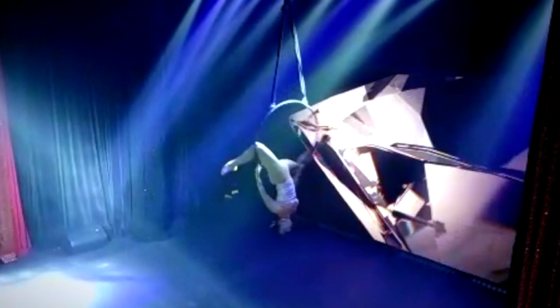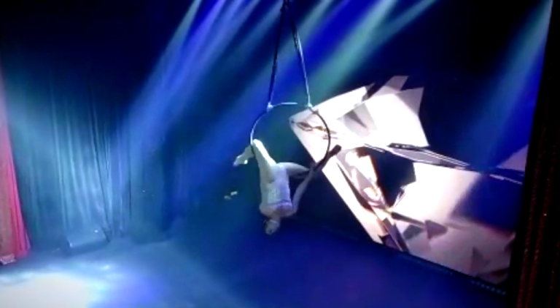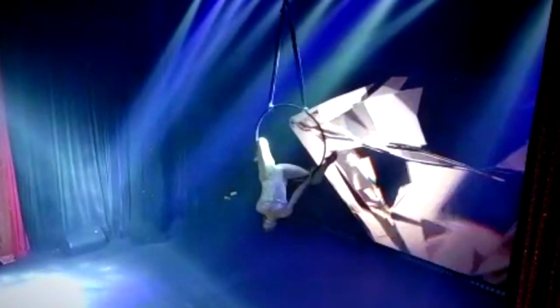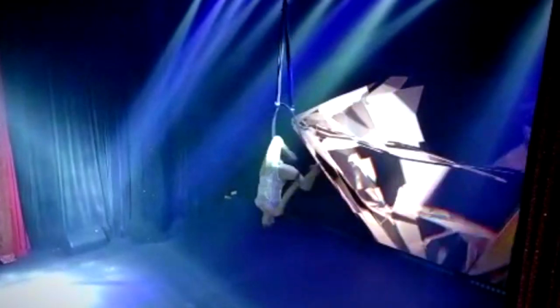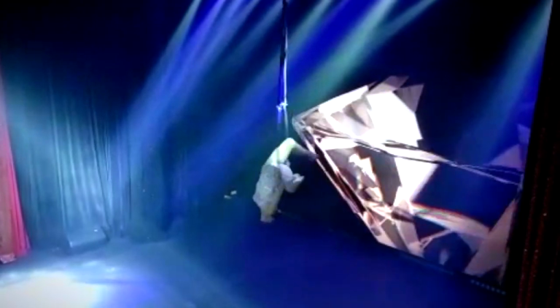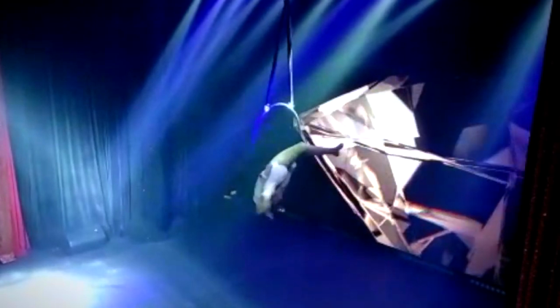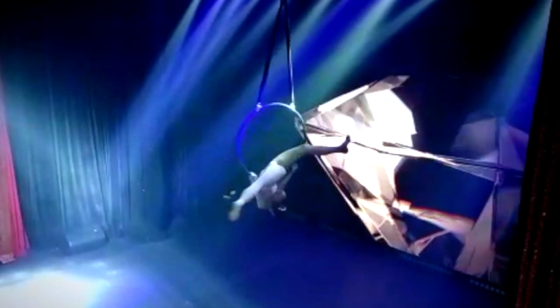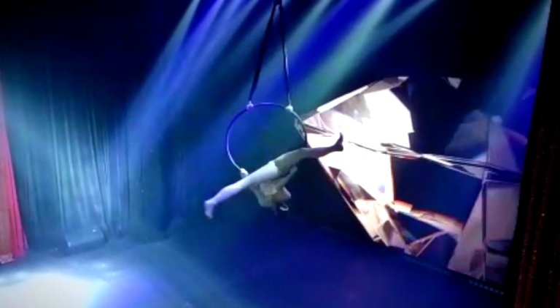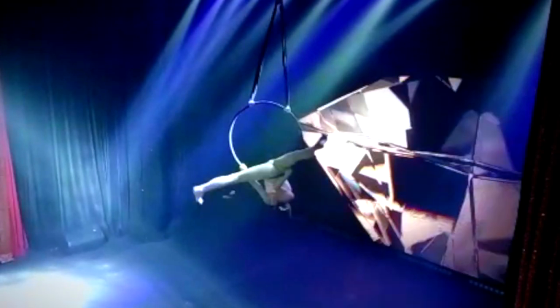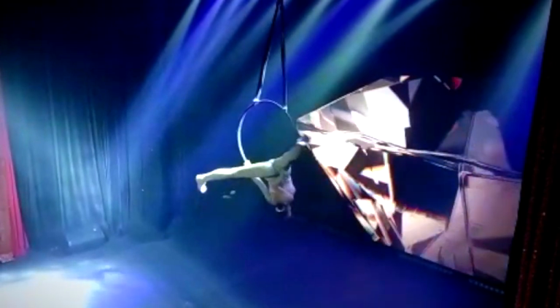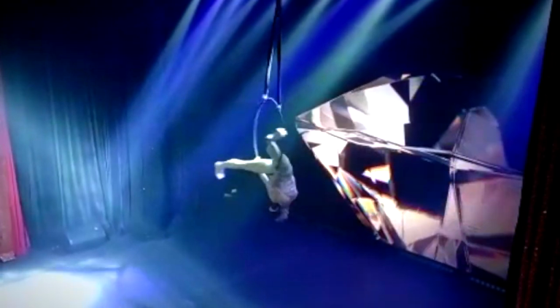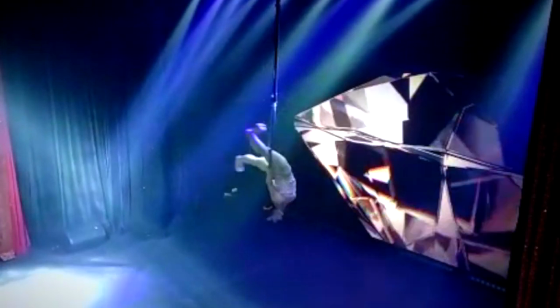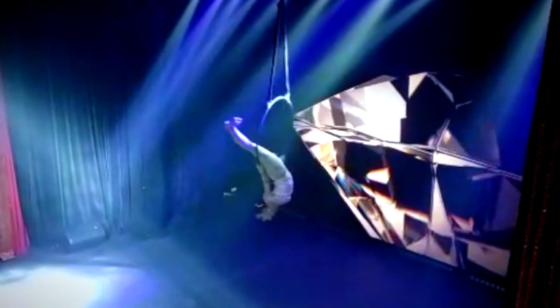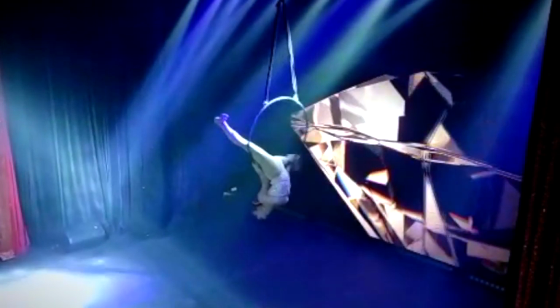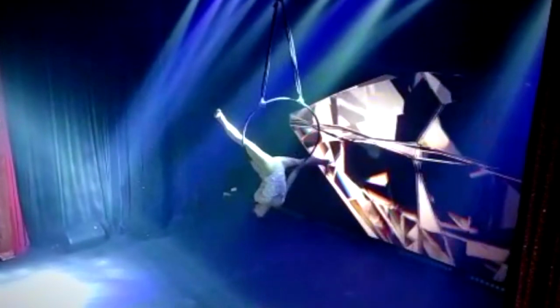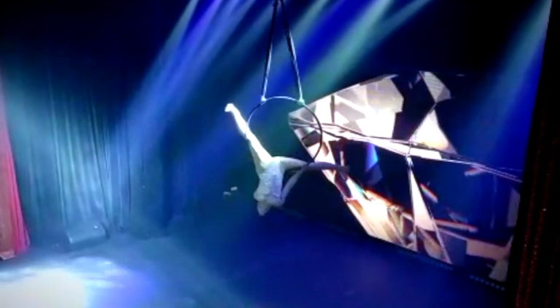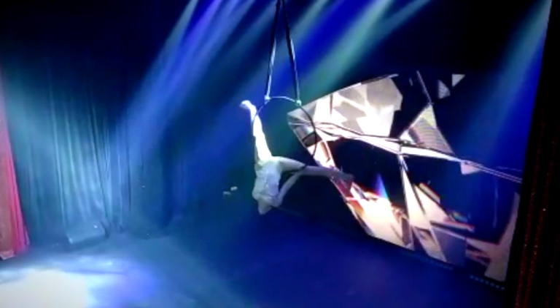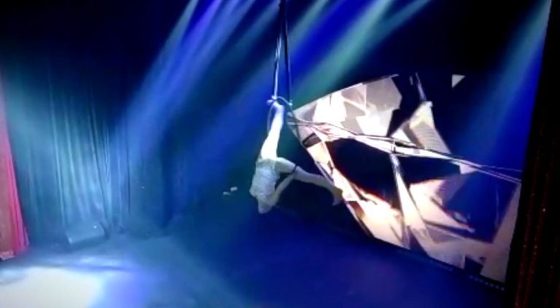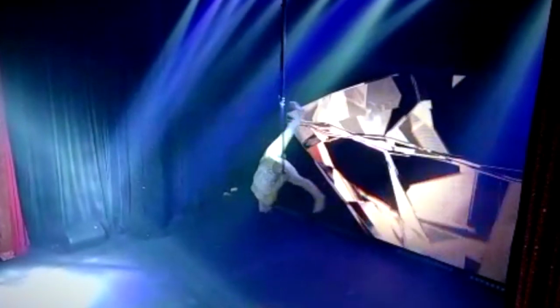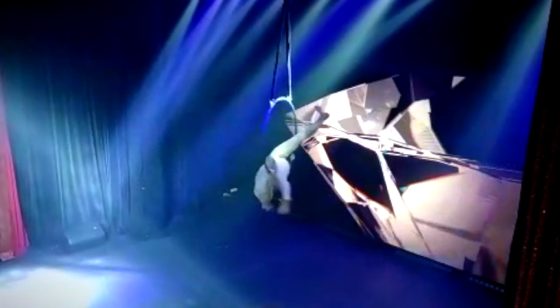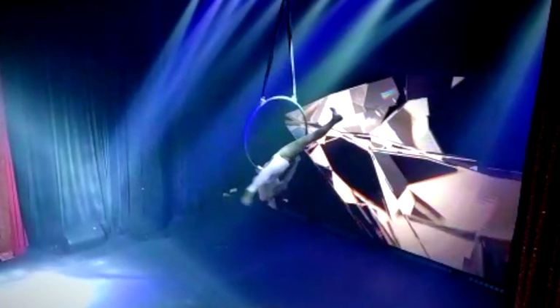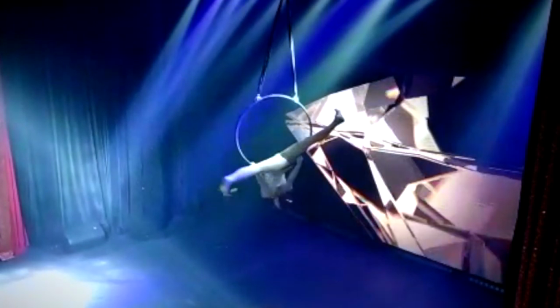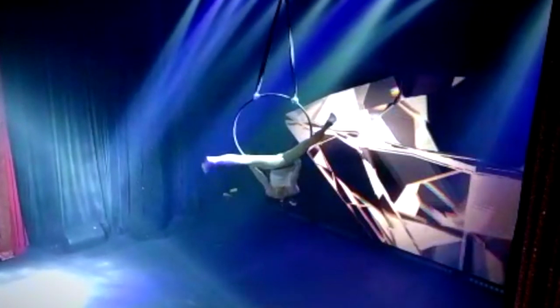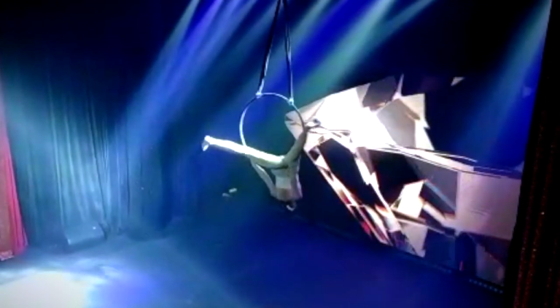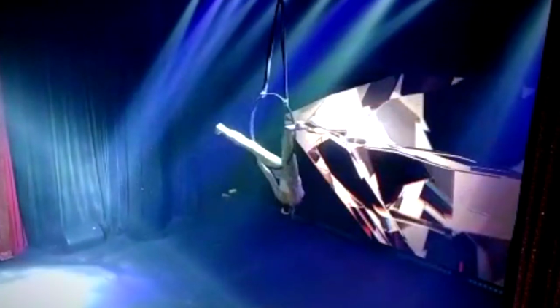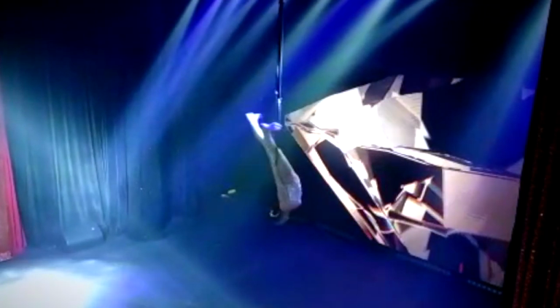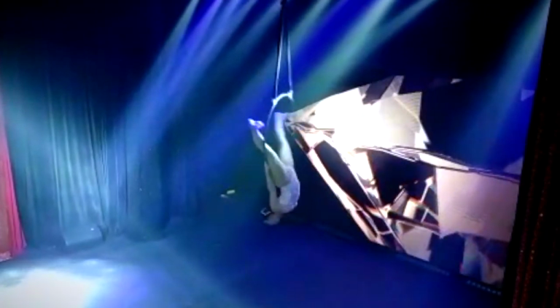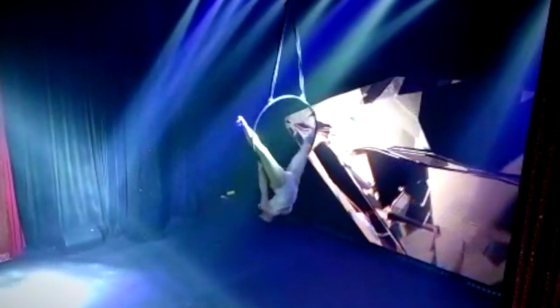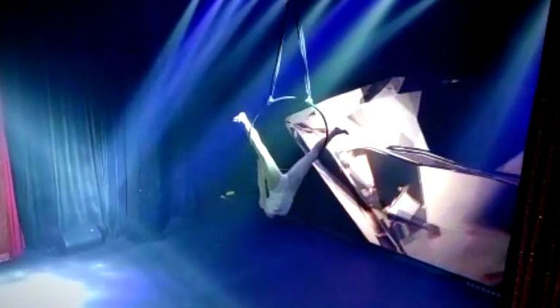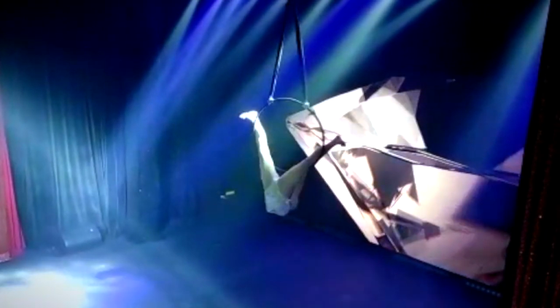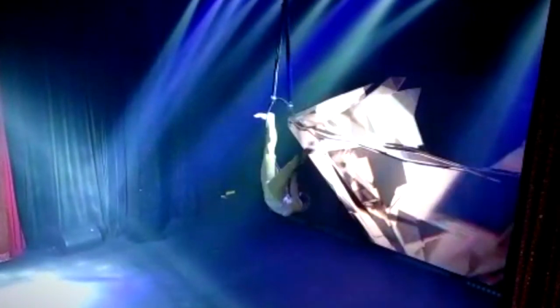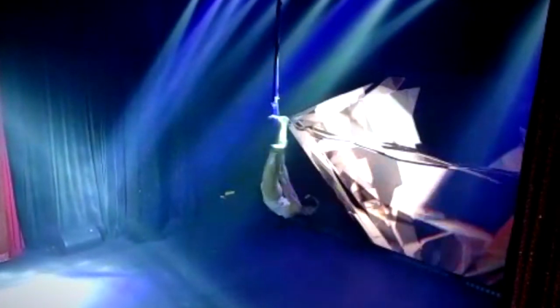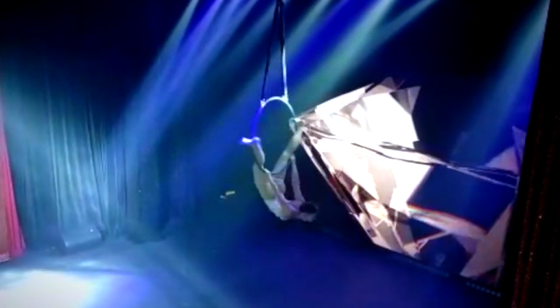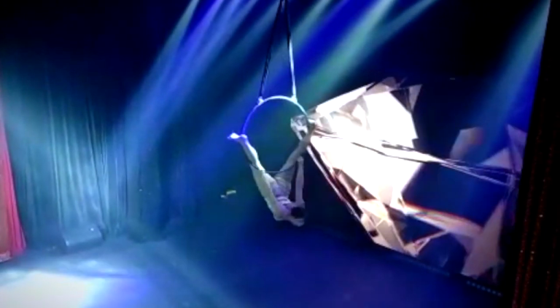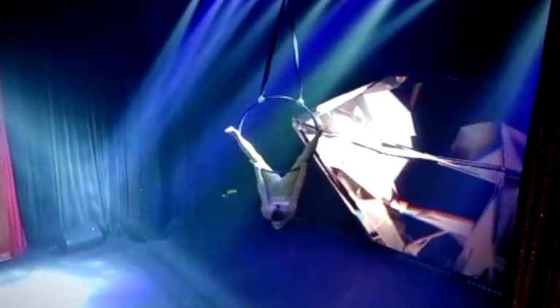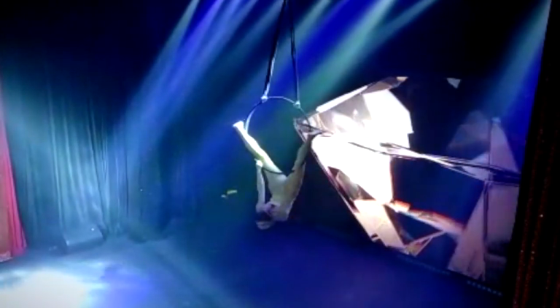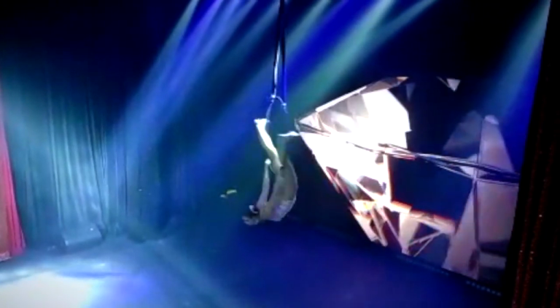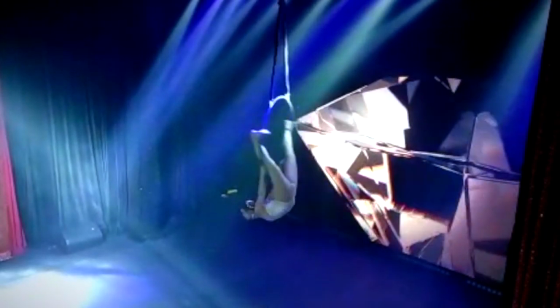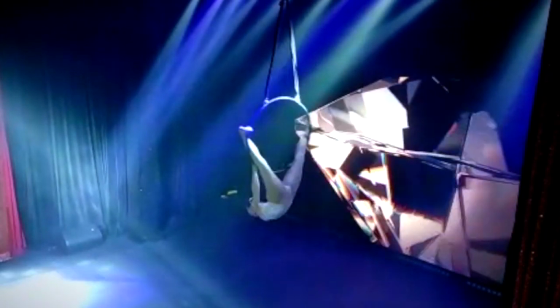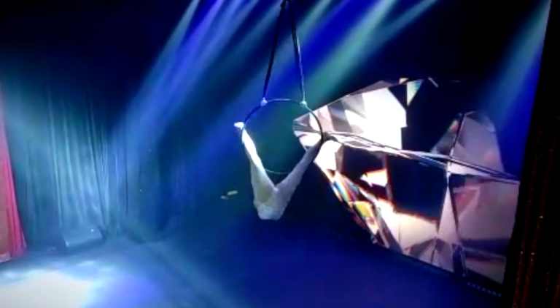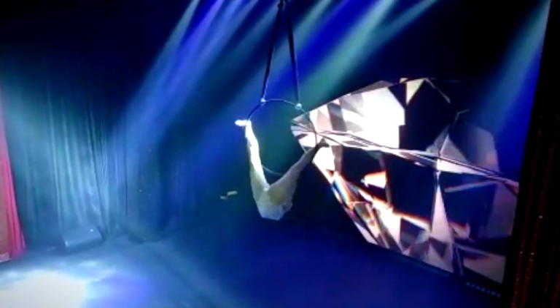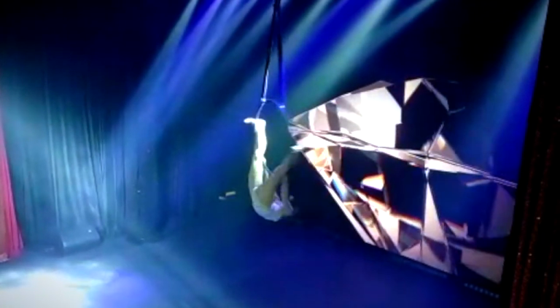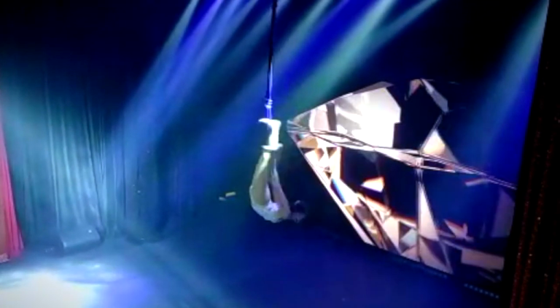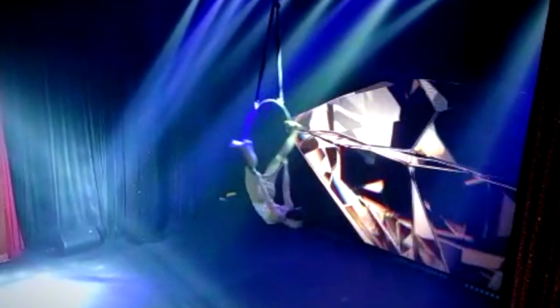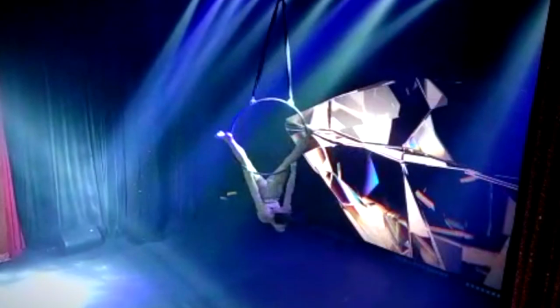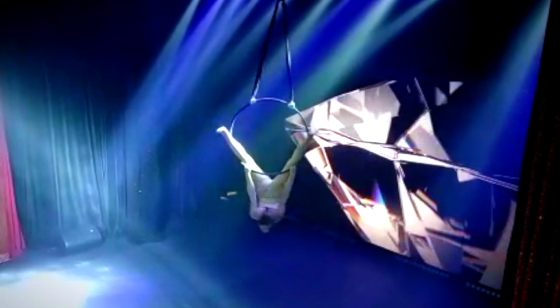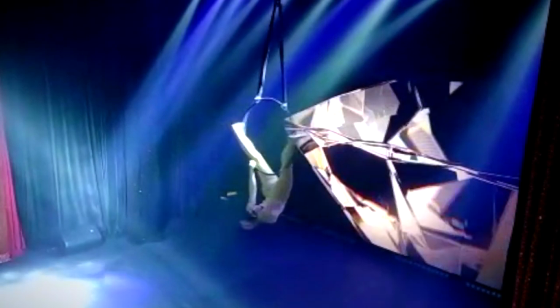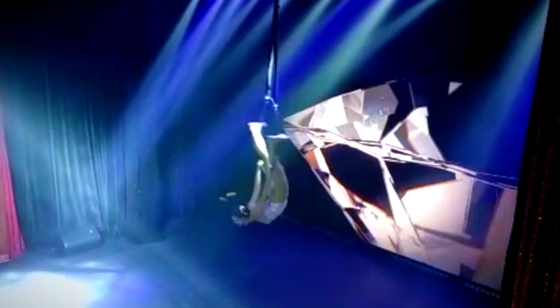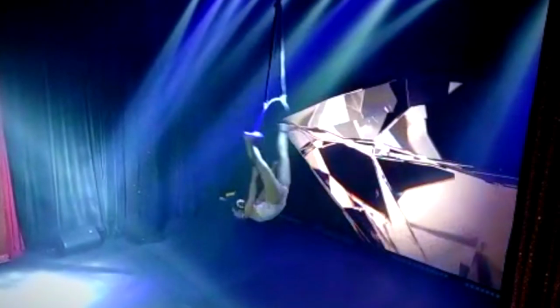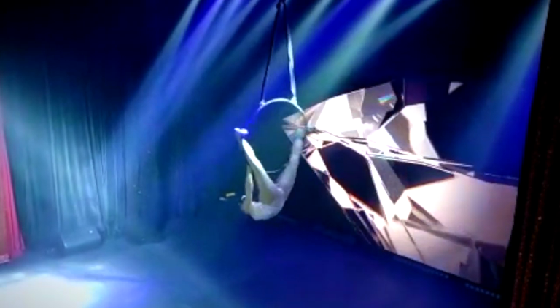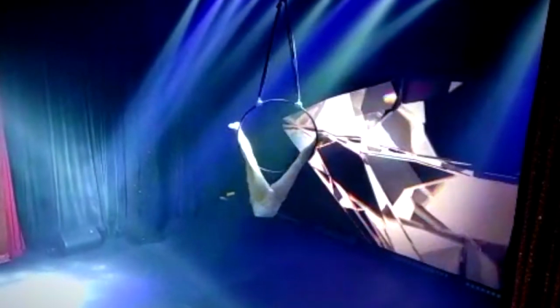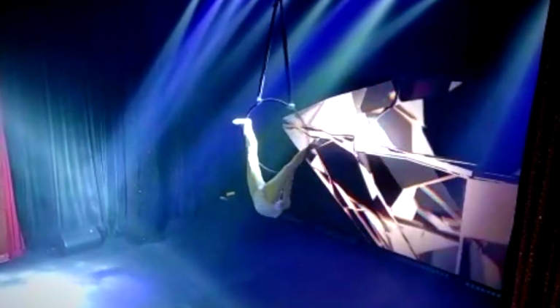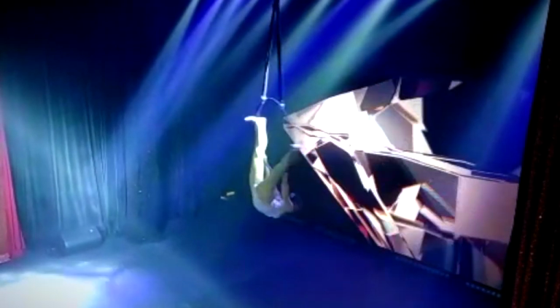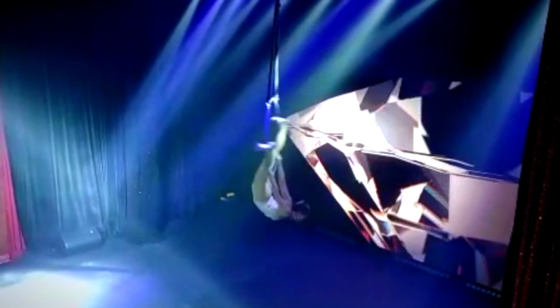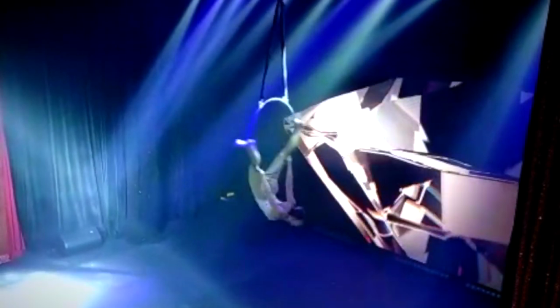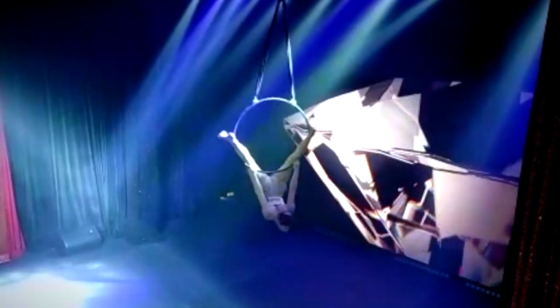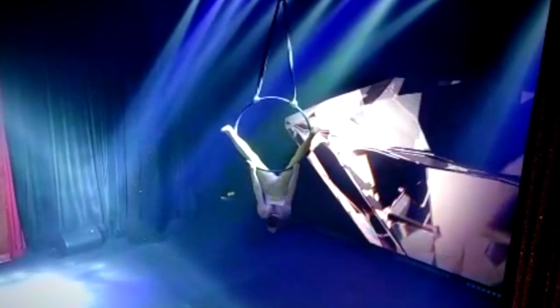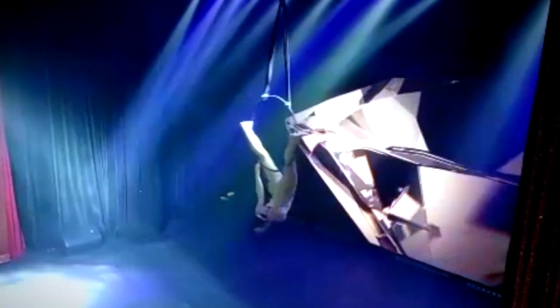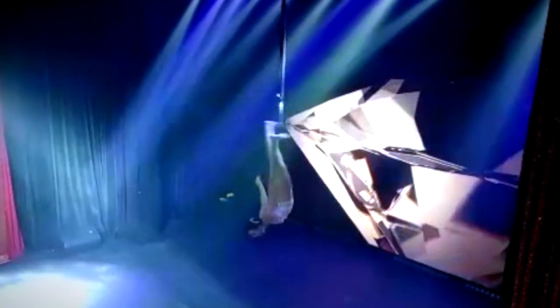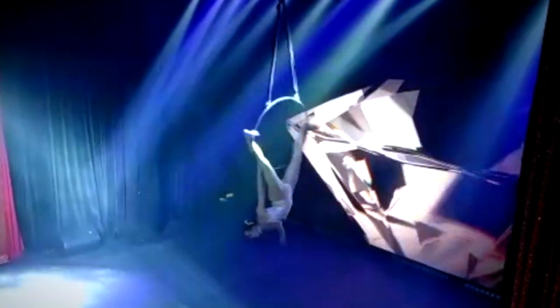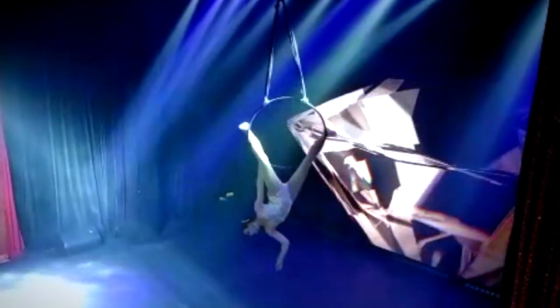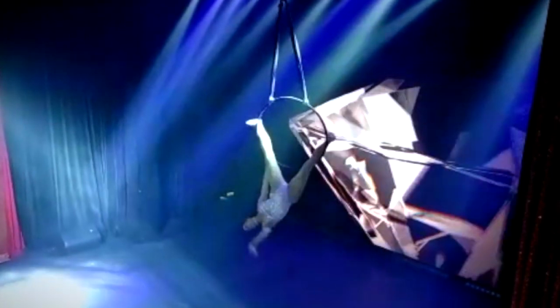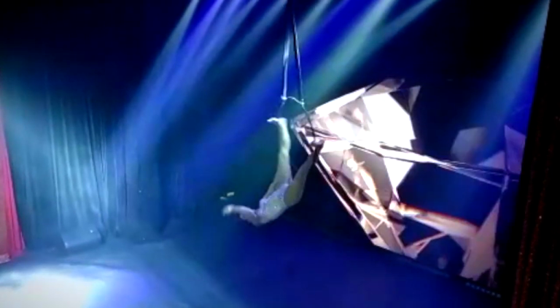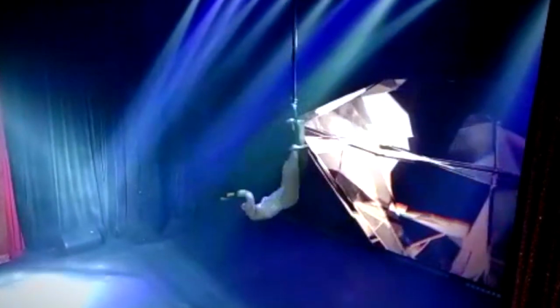Hi guys! Welcome to my channel. Today, I want to show you the bird's nest. This is a really nice below the hoop move with a beautiful line to it.